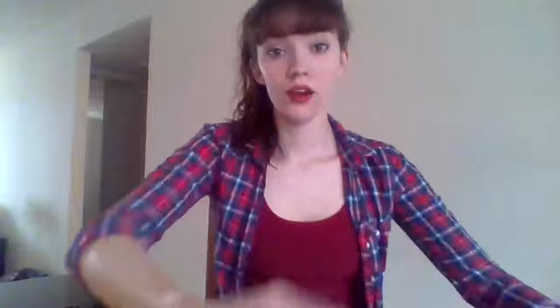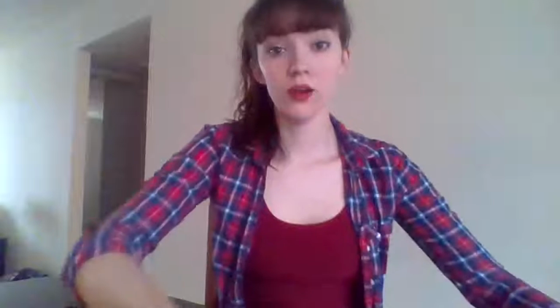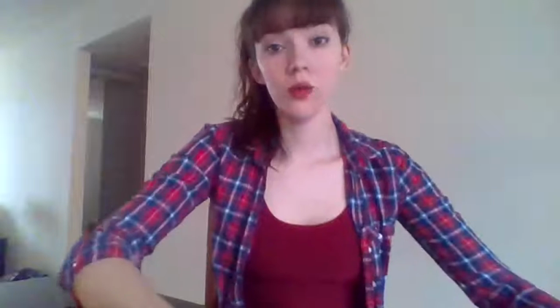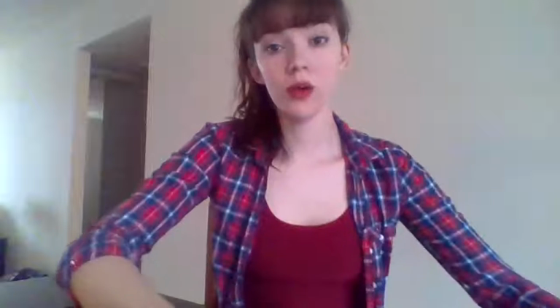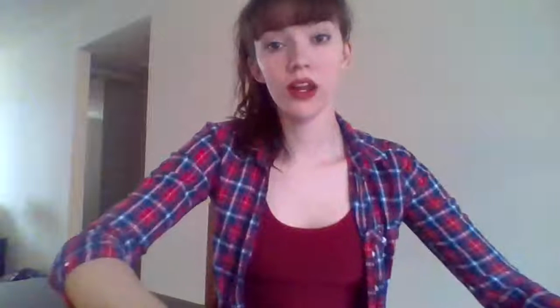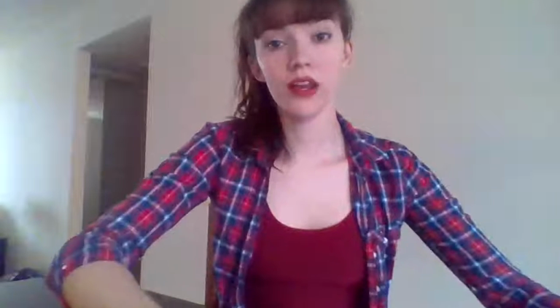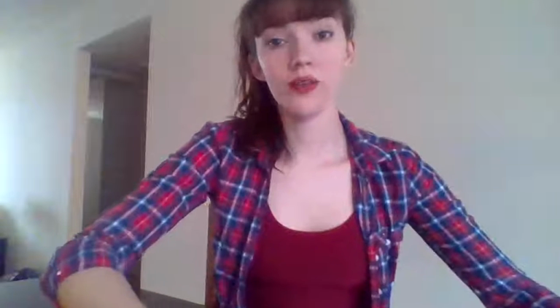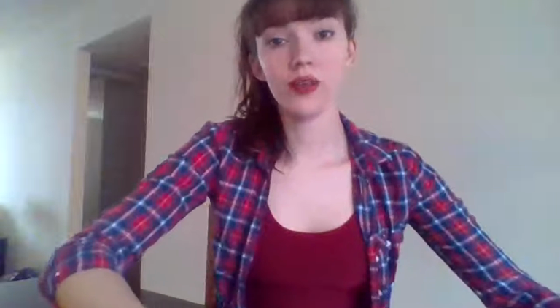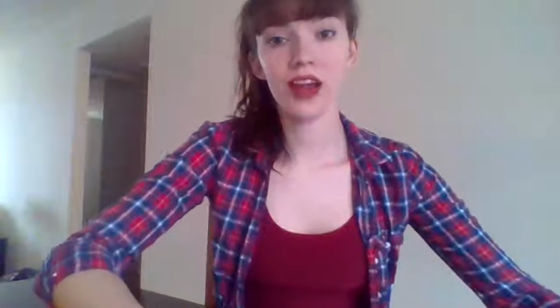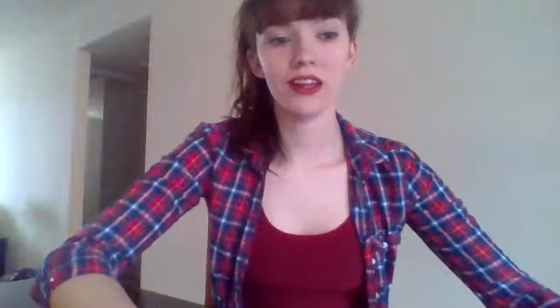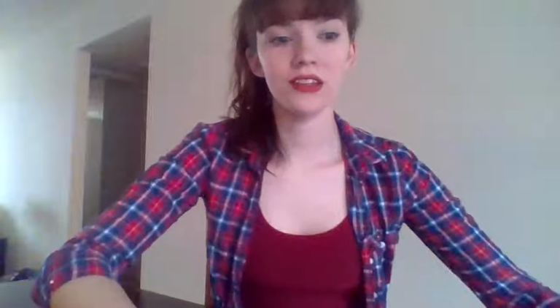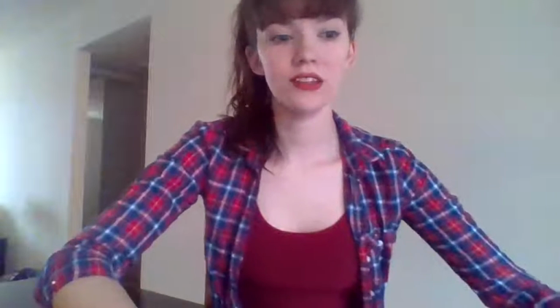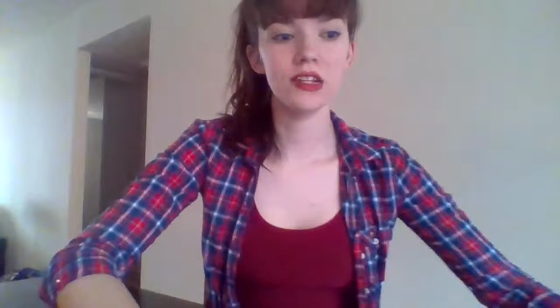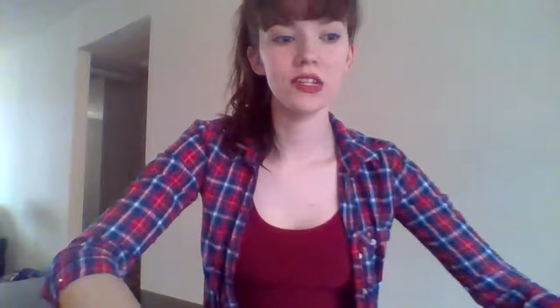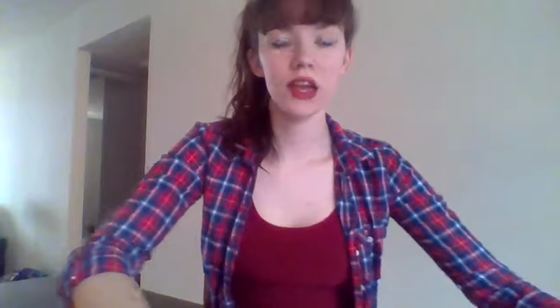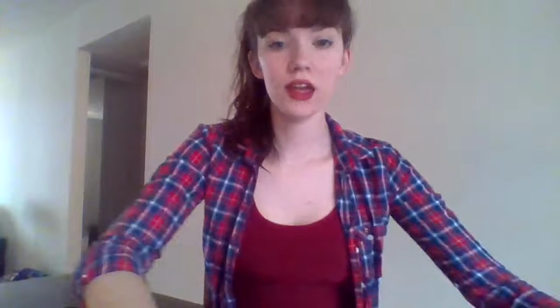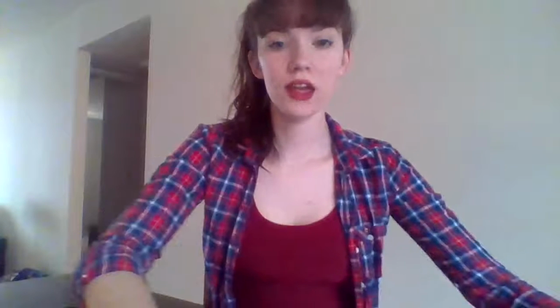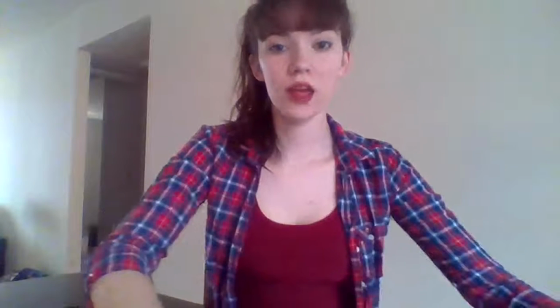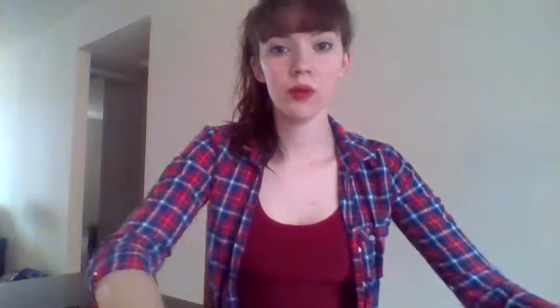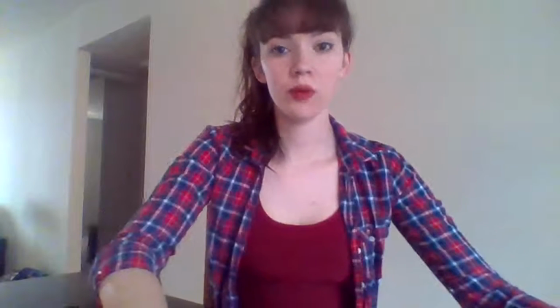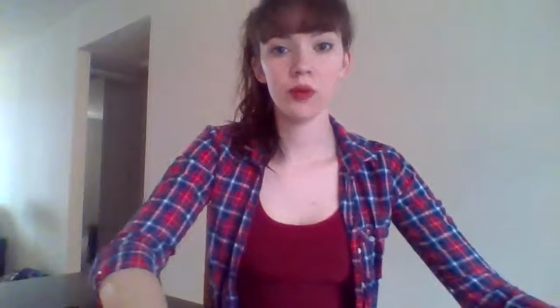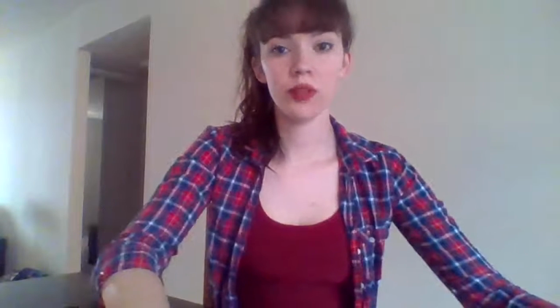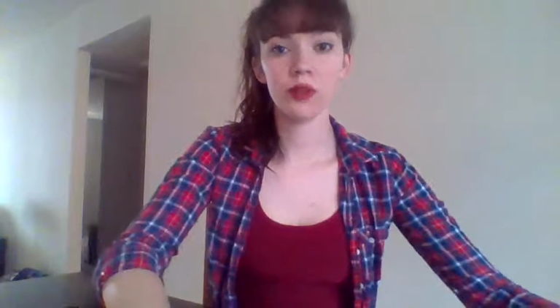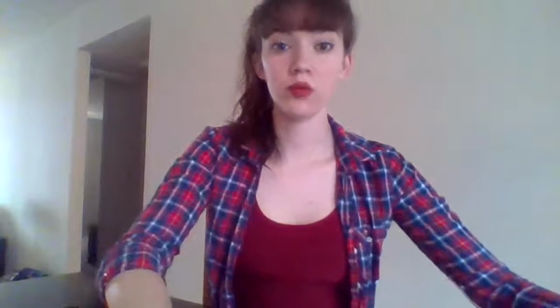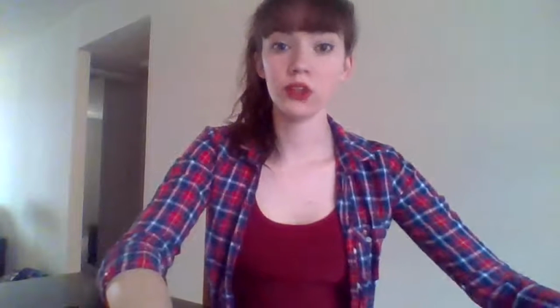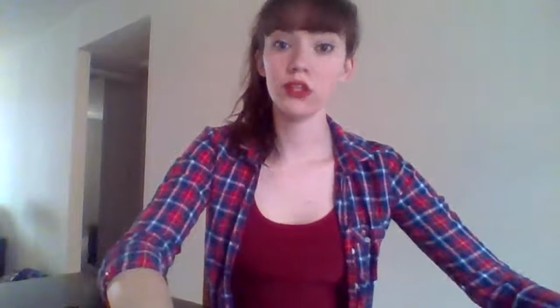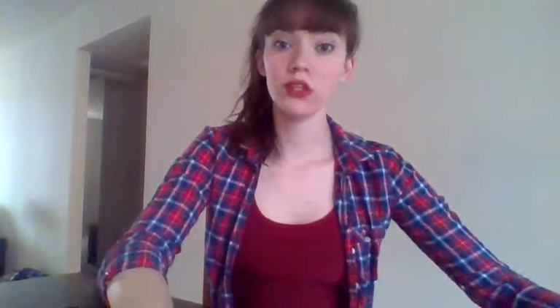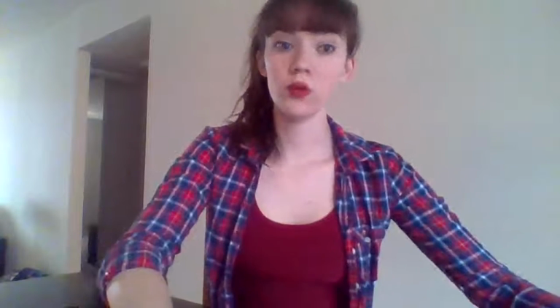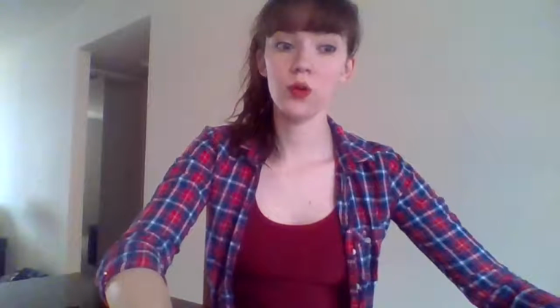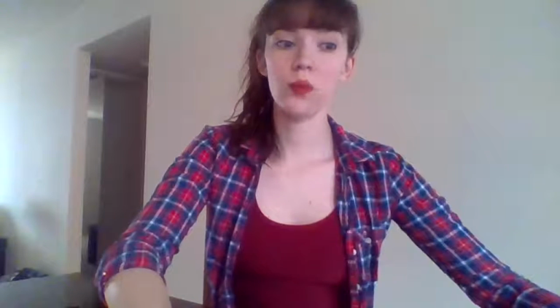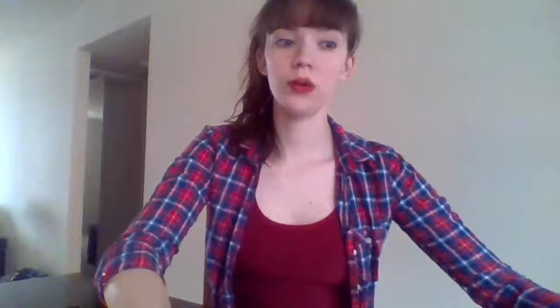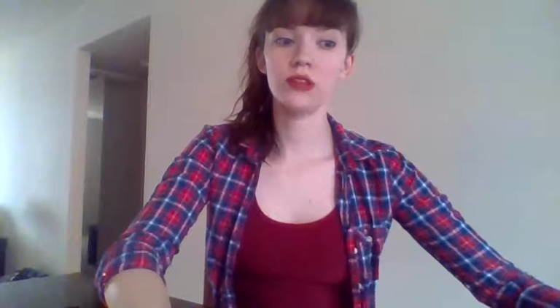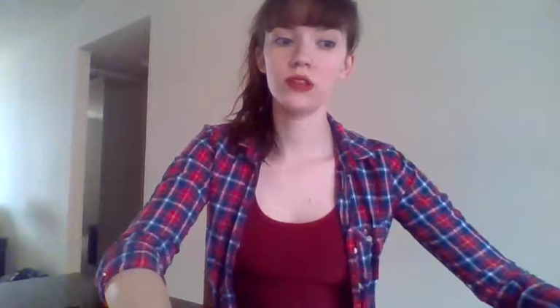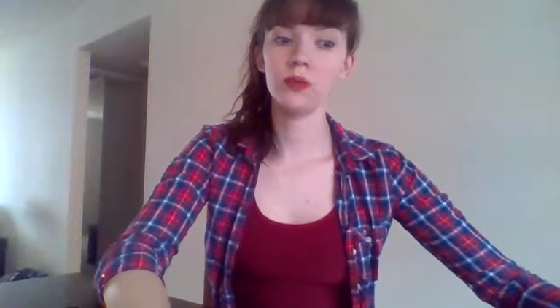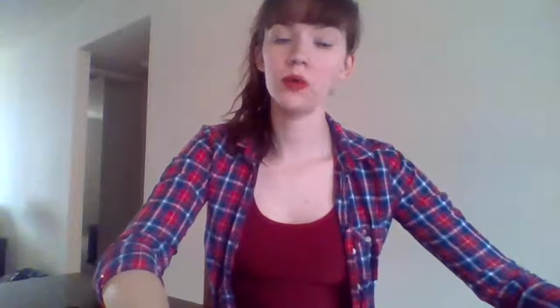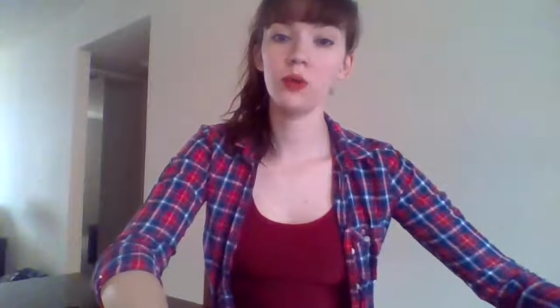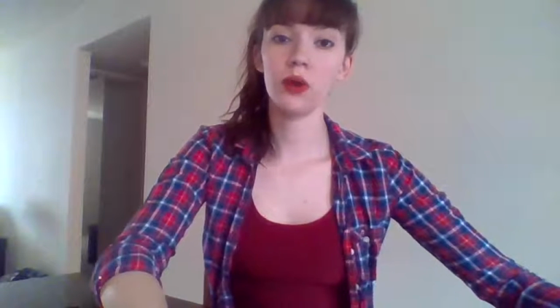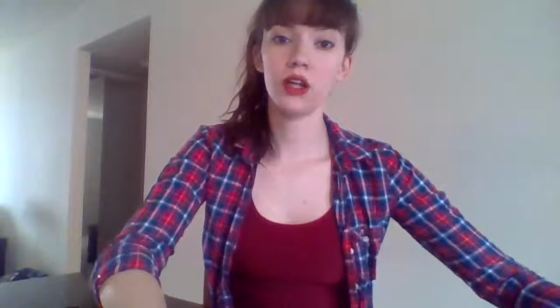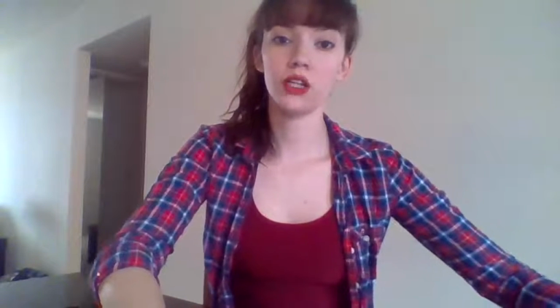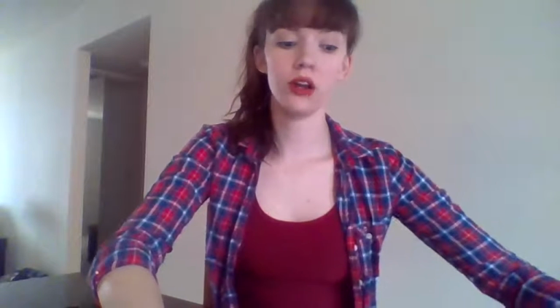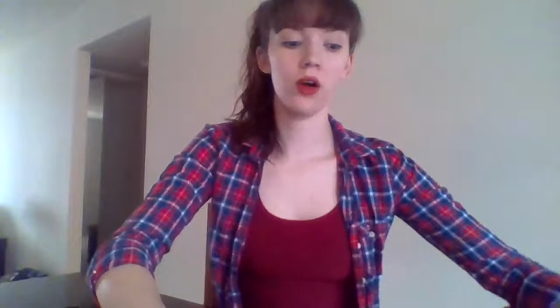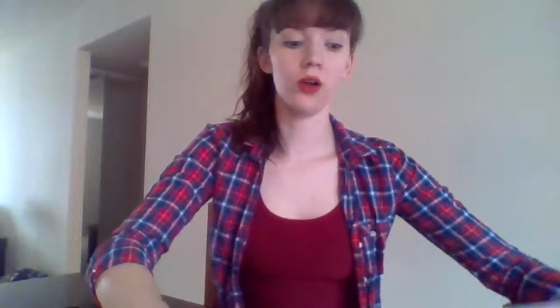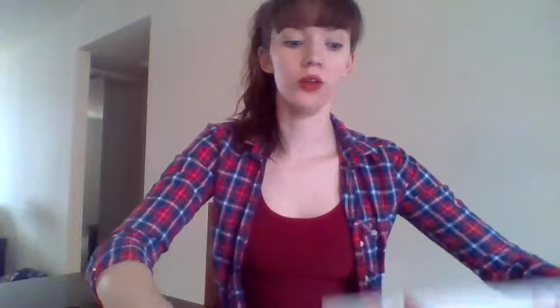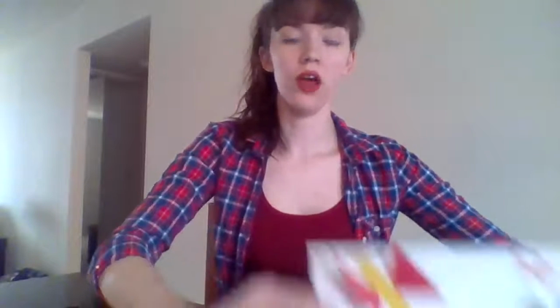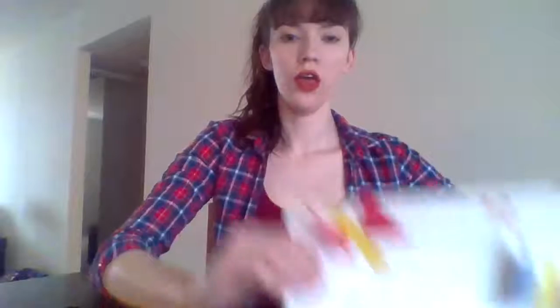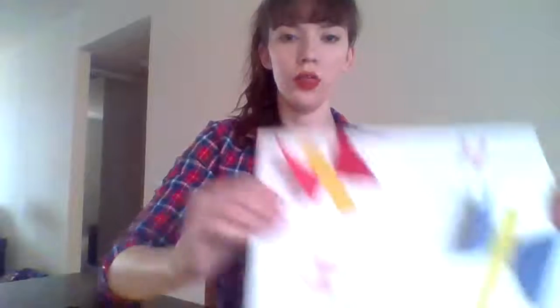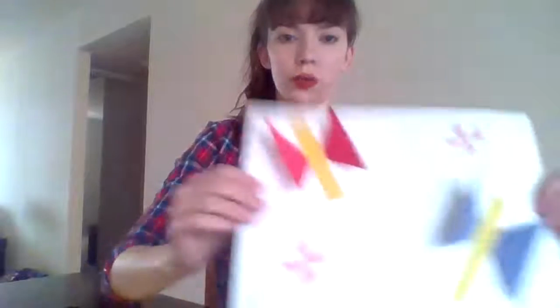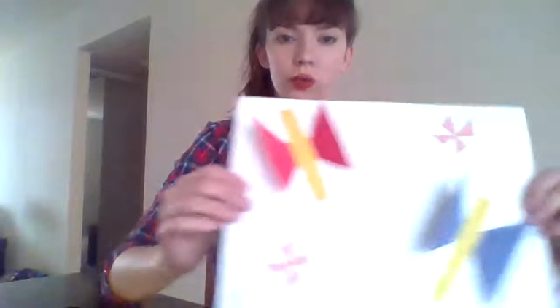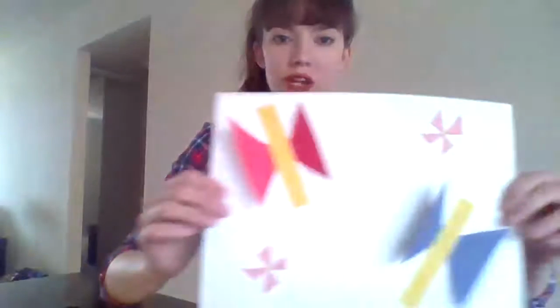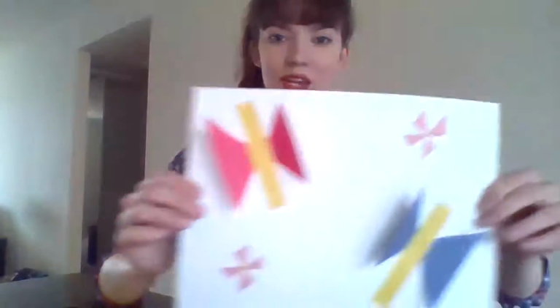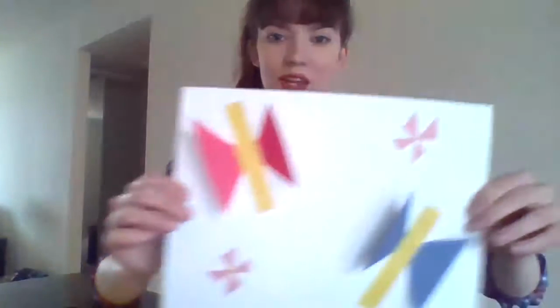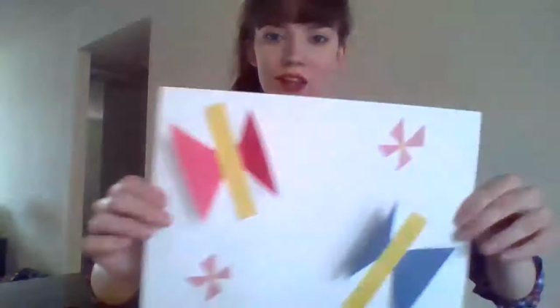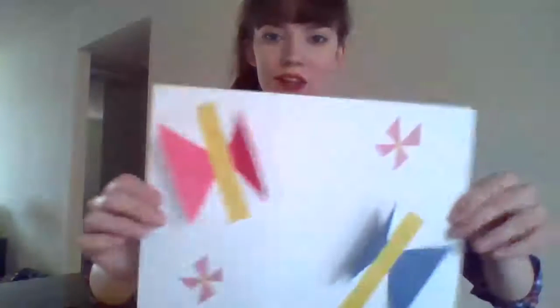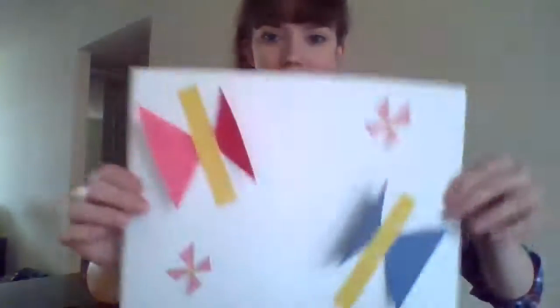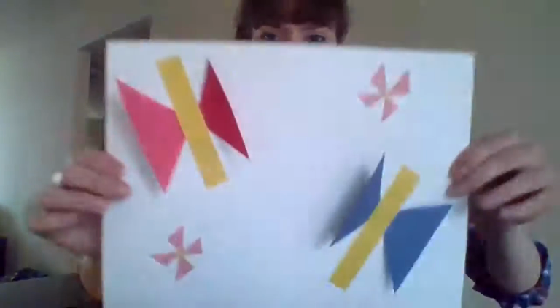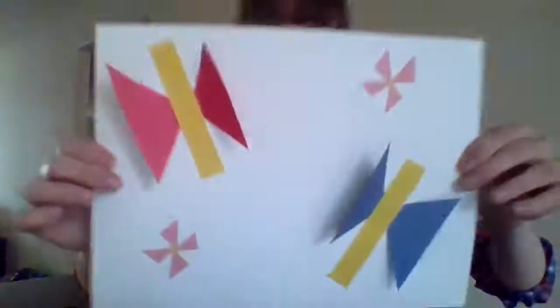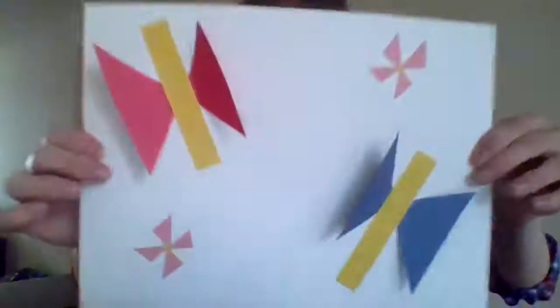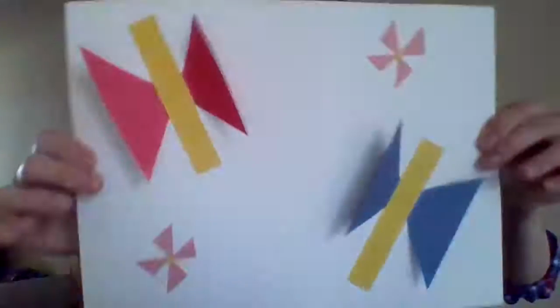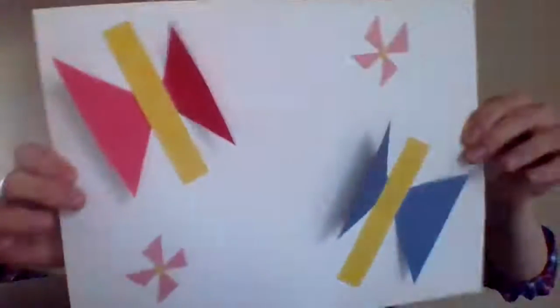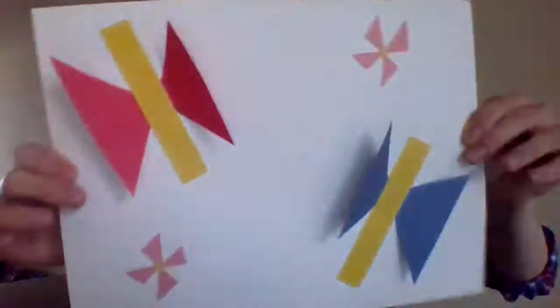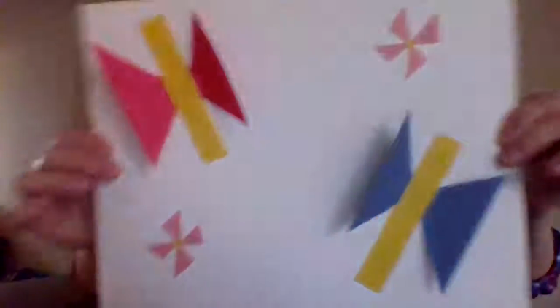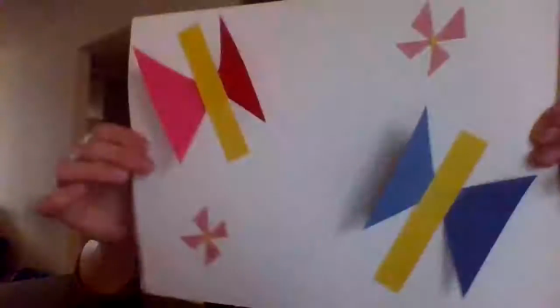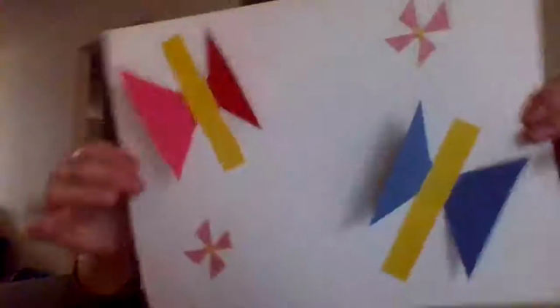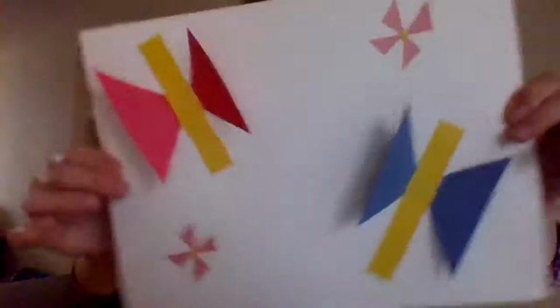Good morning friends! Today I came up with a really cool but simple project called 3D Butterflies.